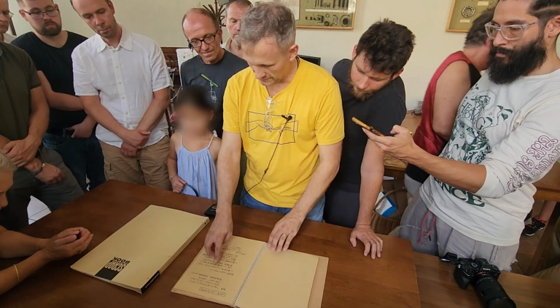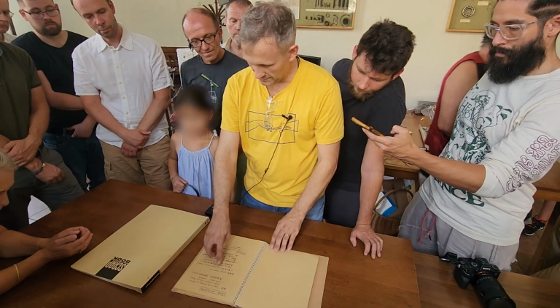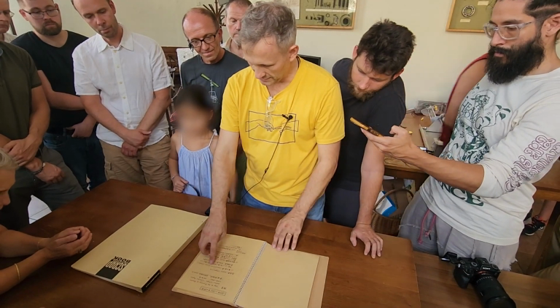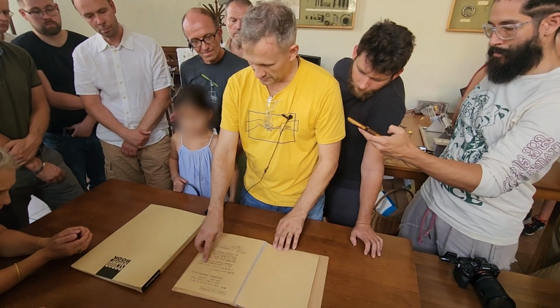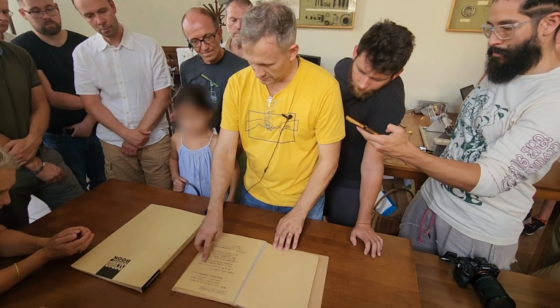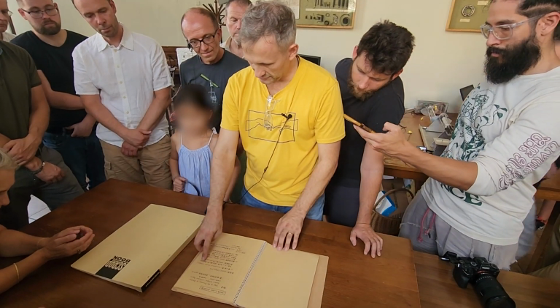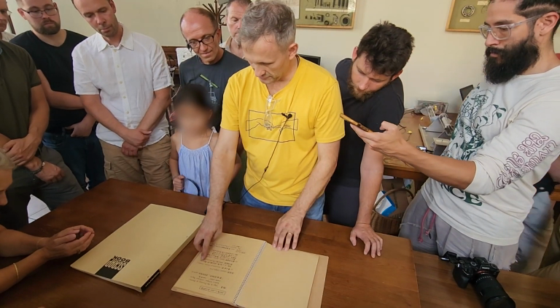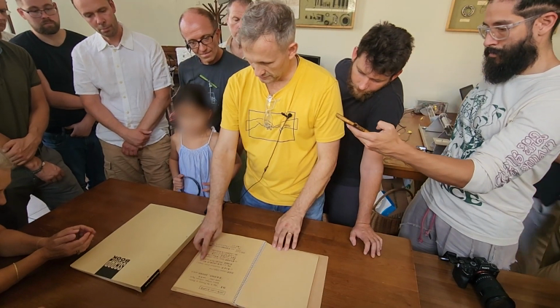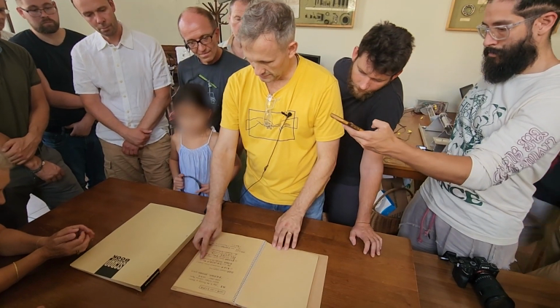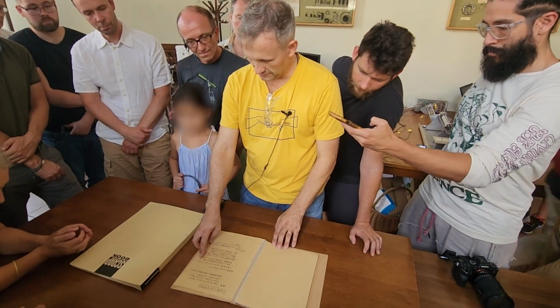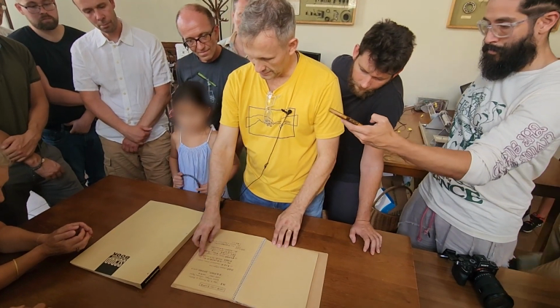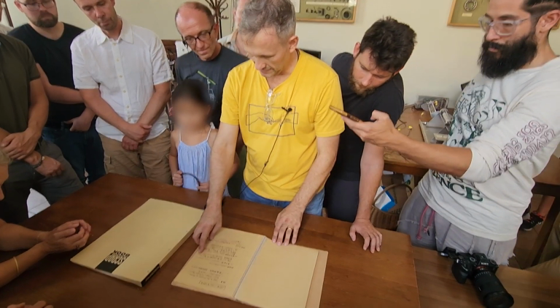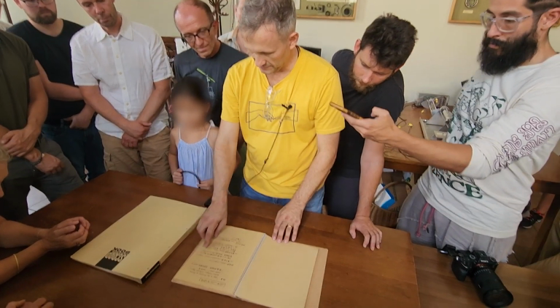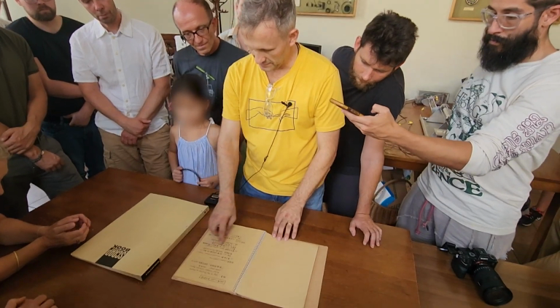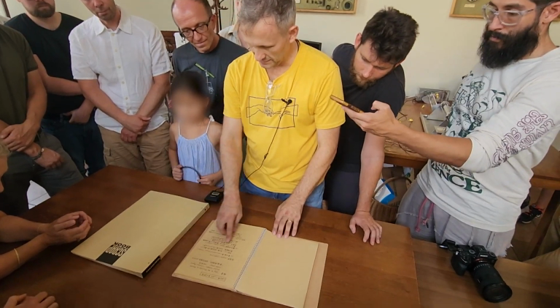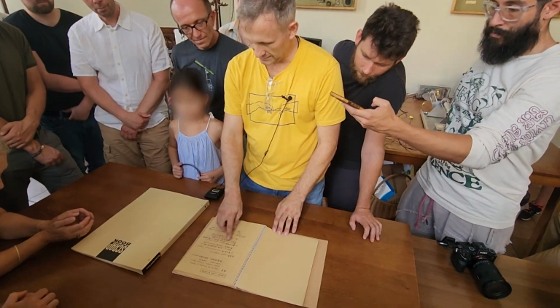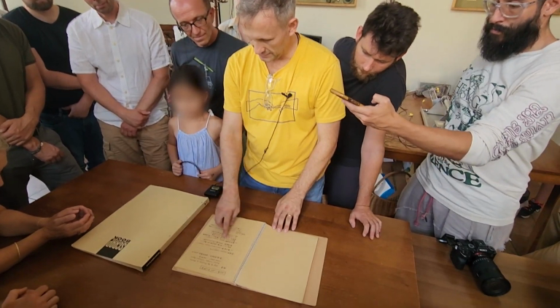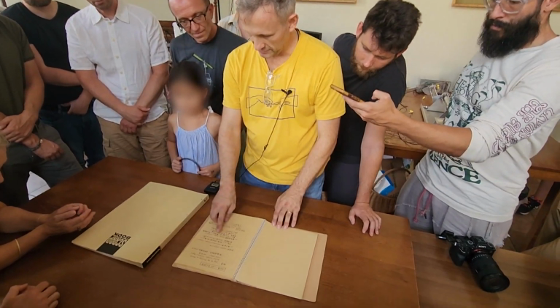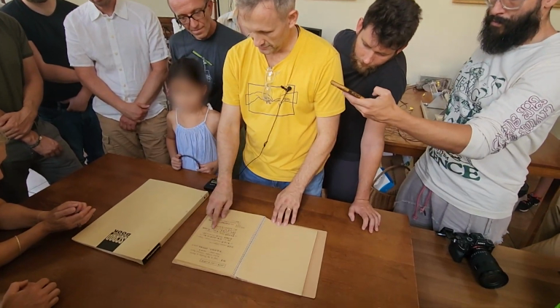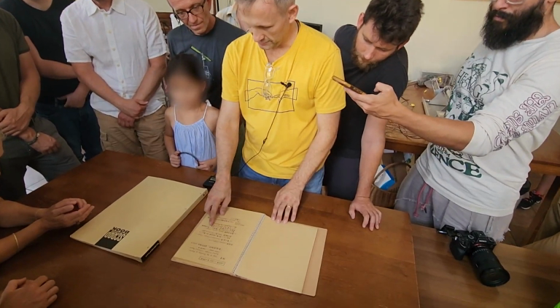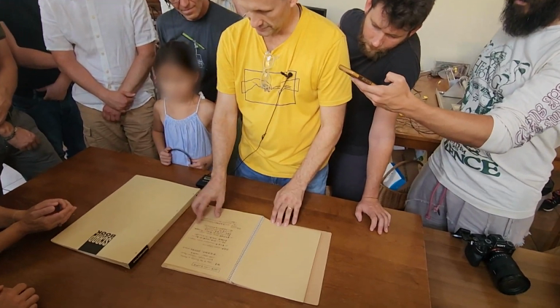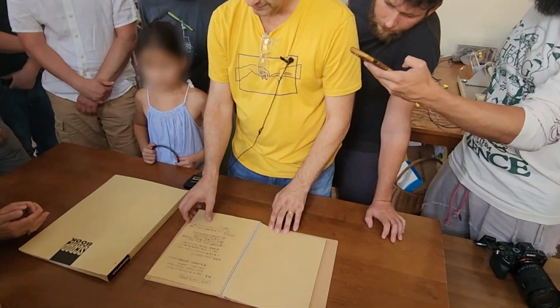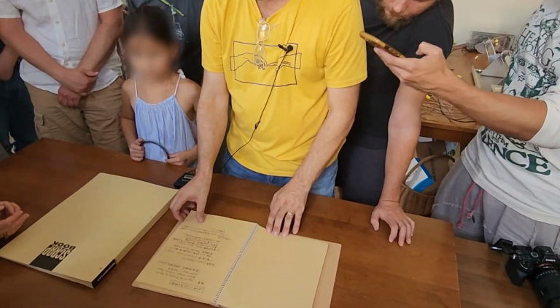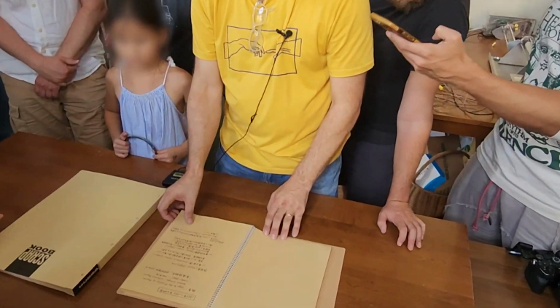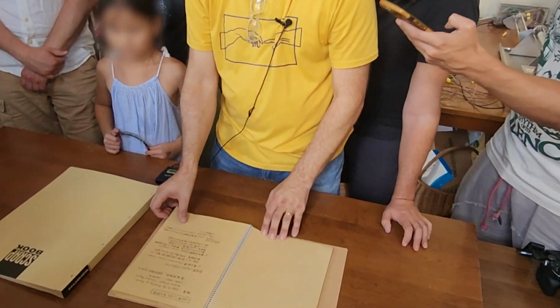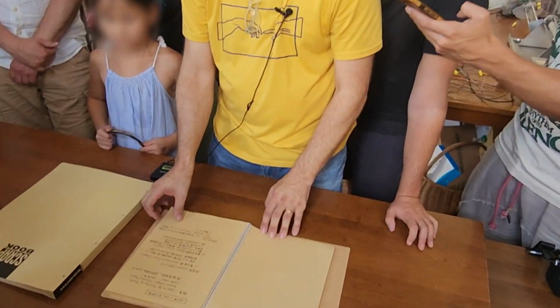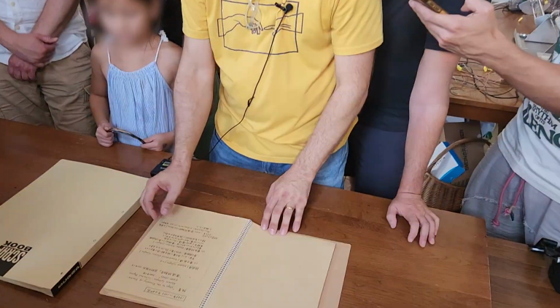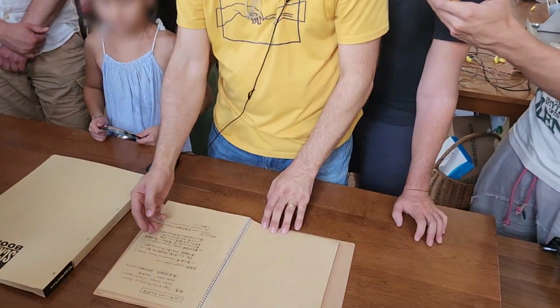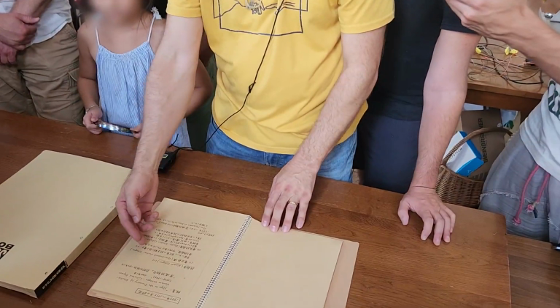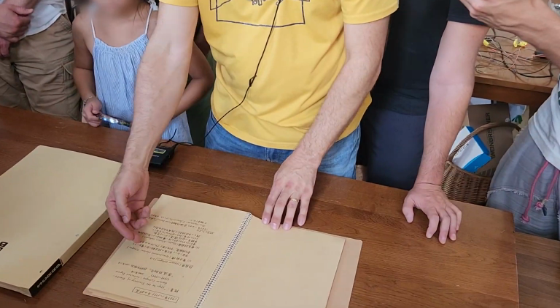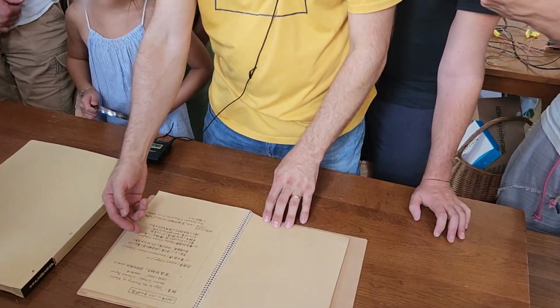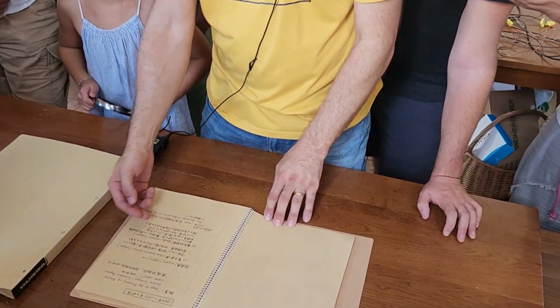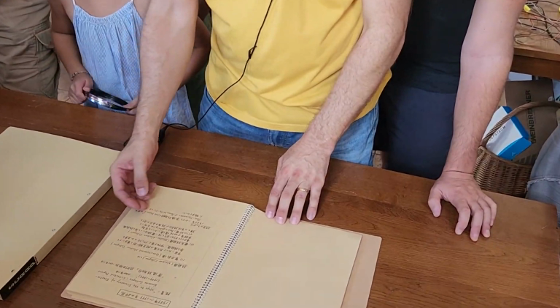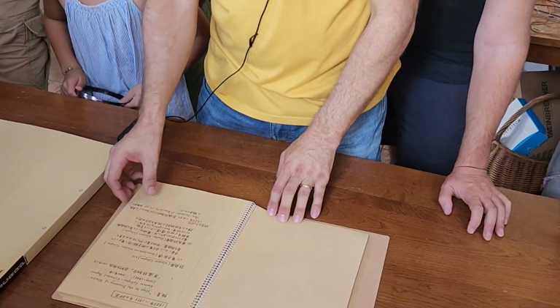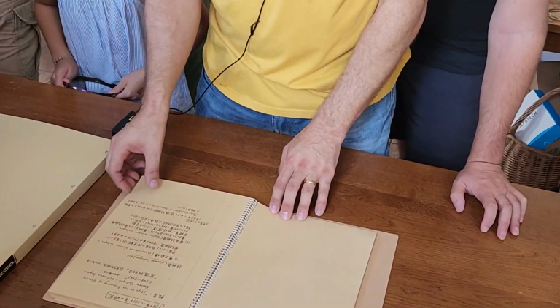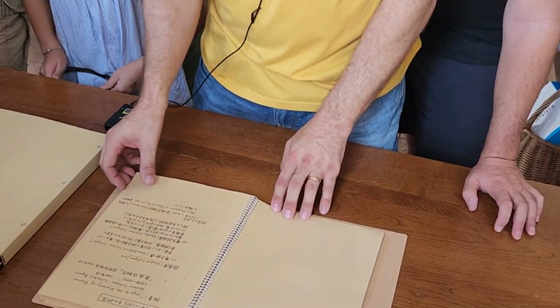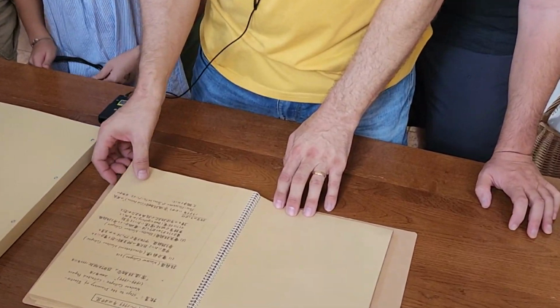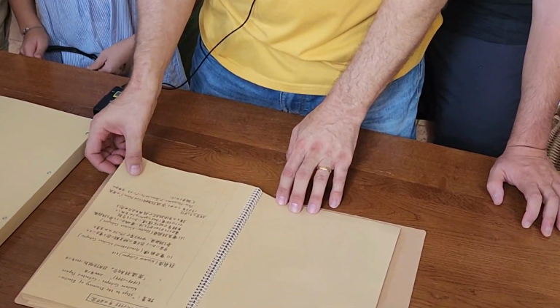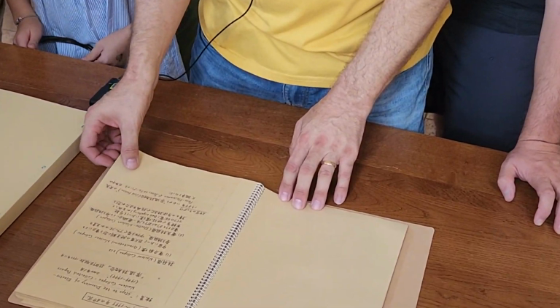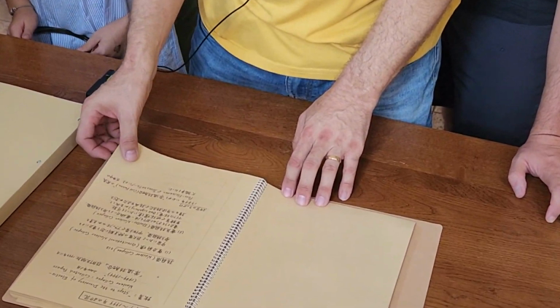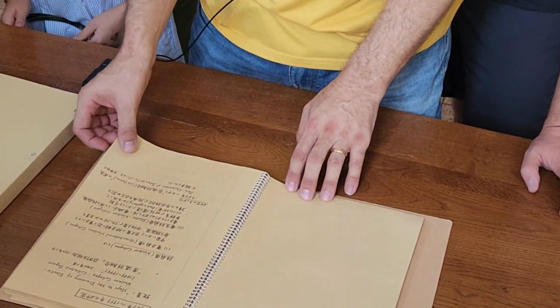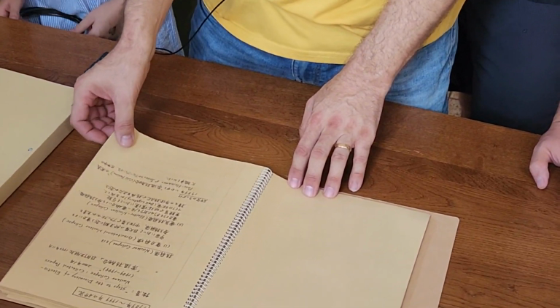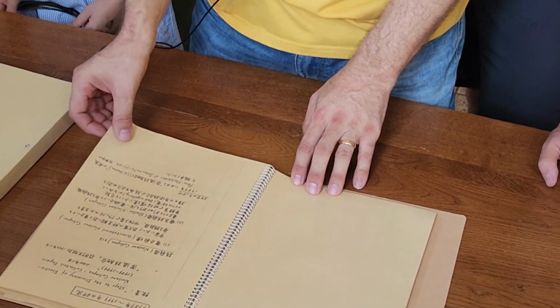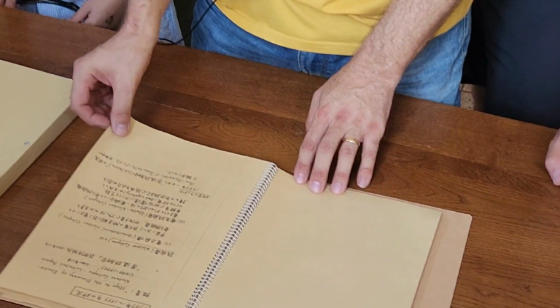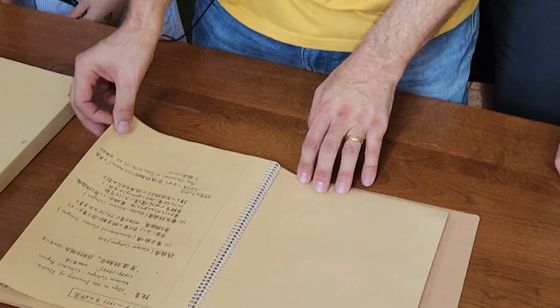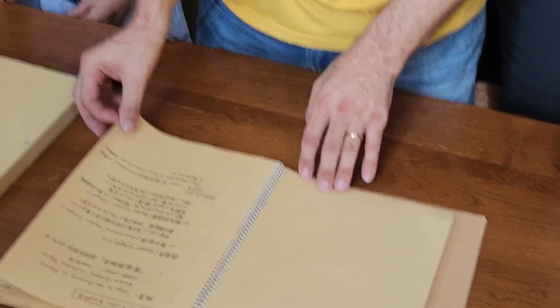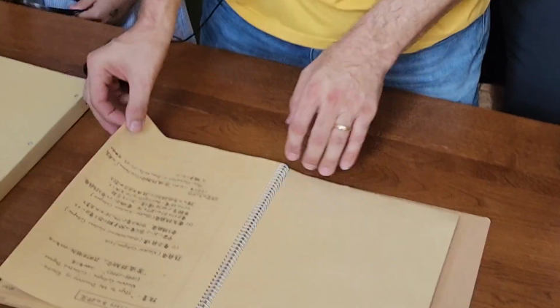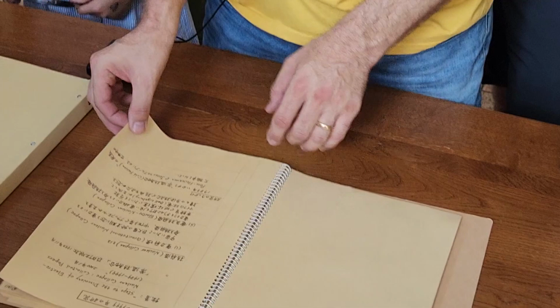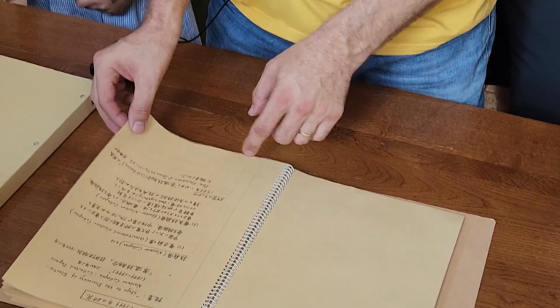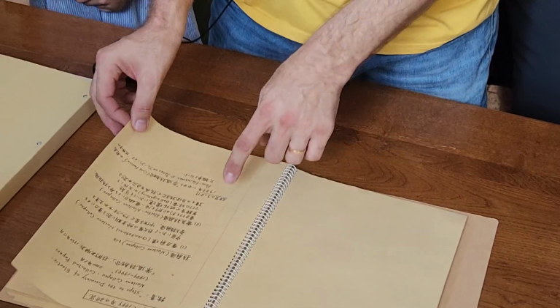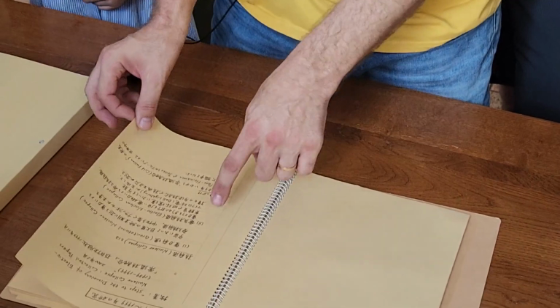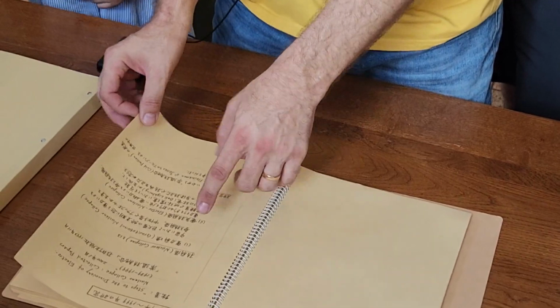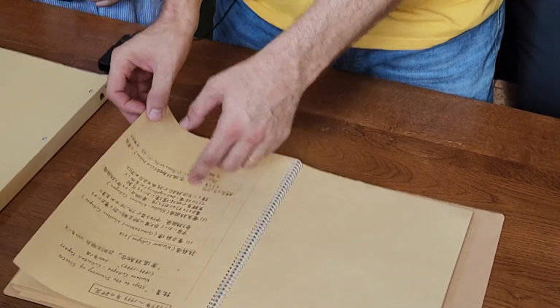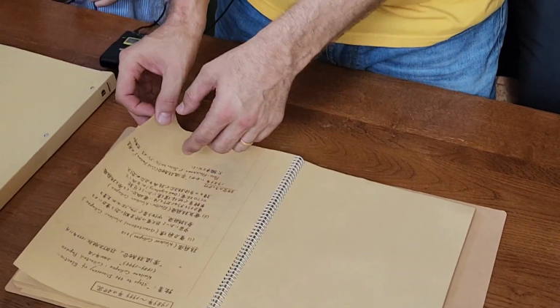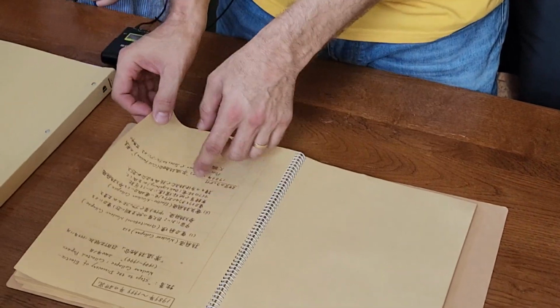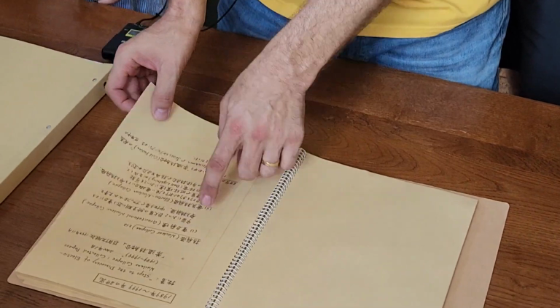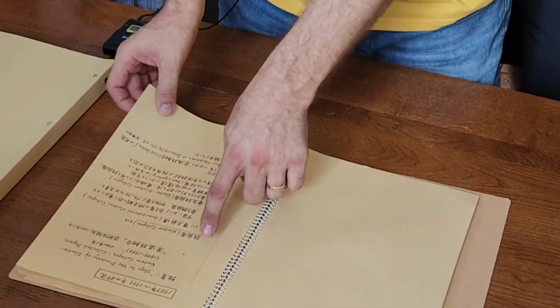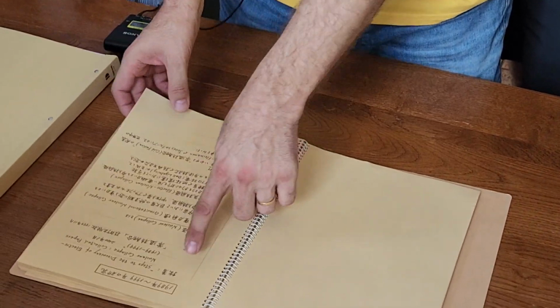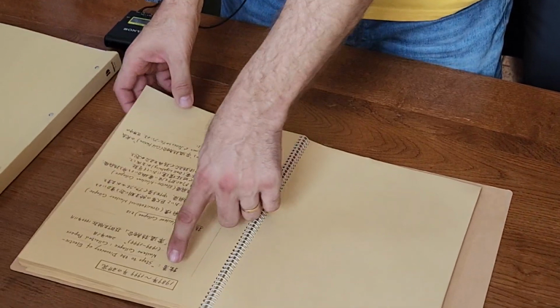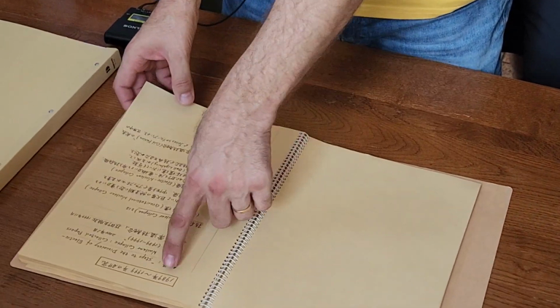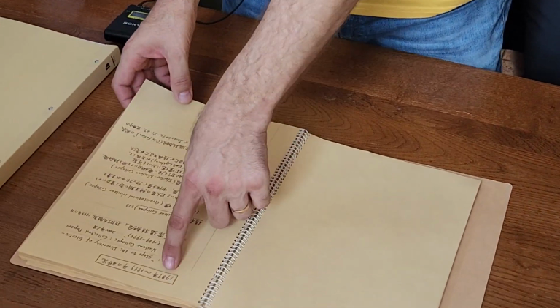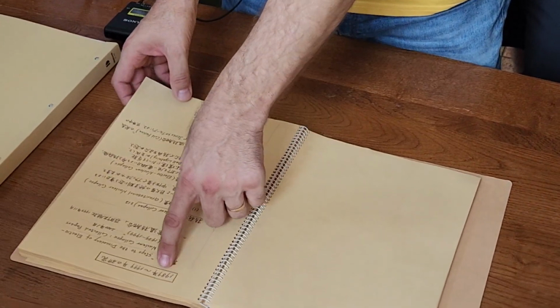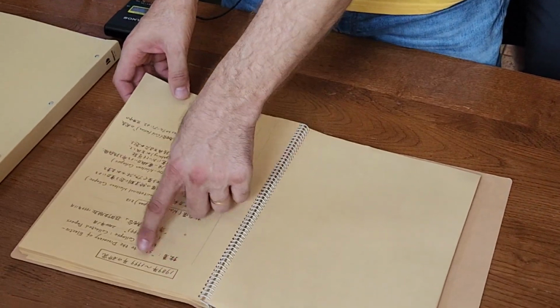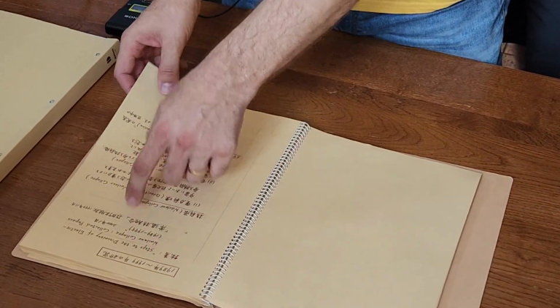Gravitational nuclear collapse, electro-nuclear collapse — that was the progression of his understanding. And so he's drafting the book here.